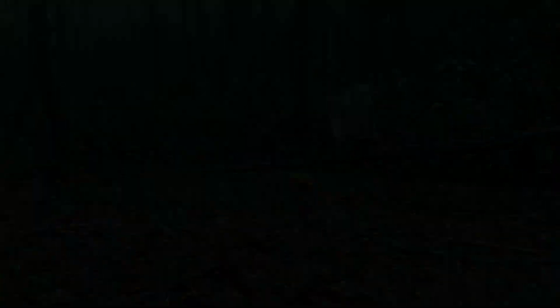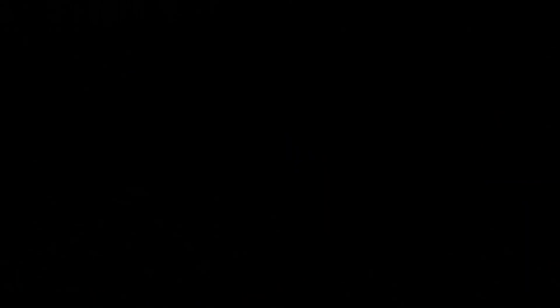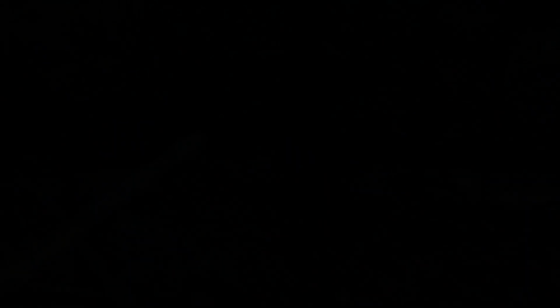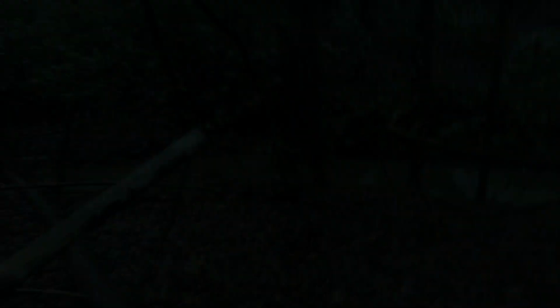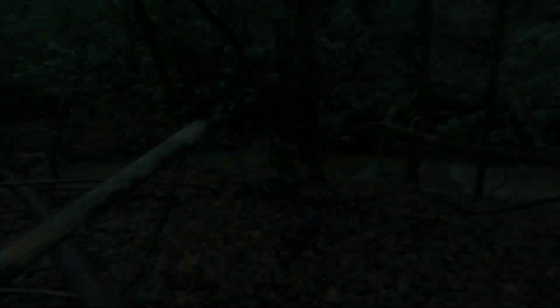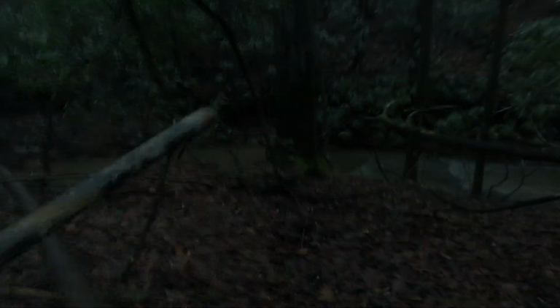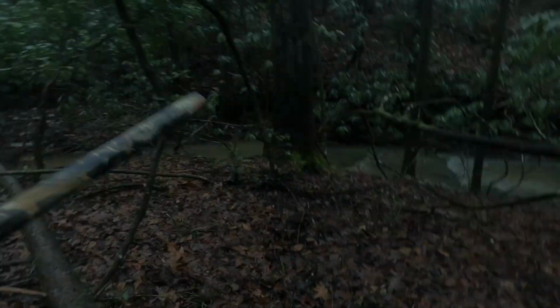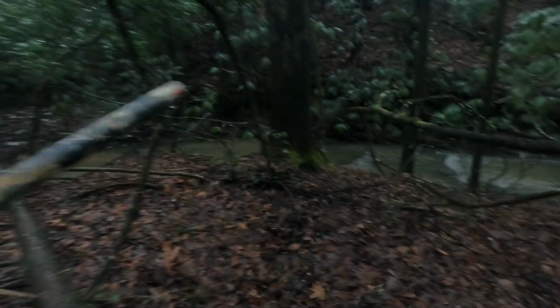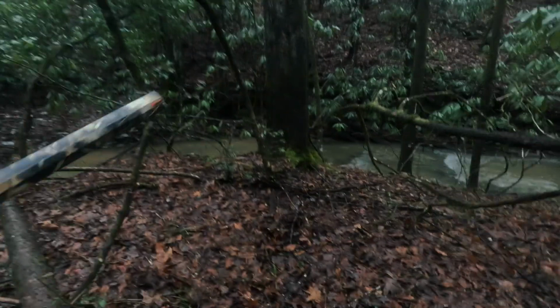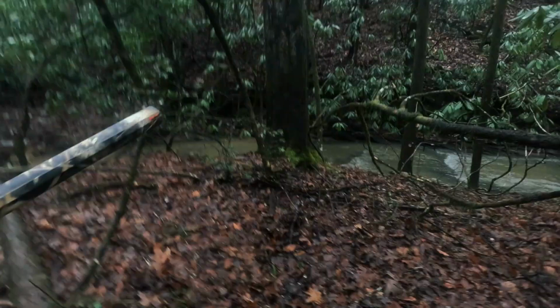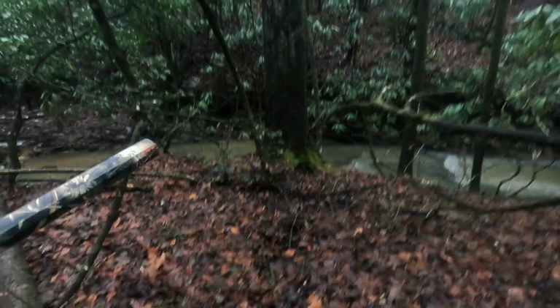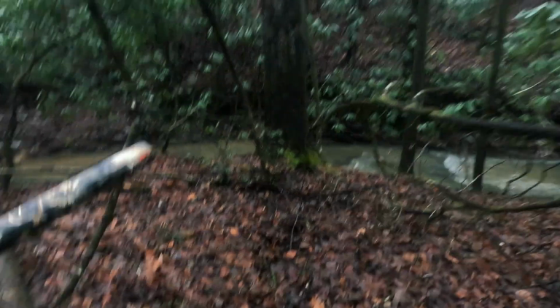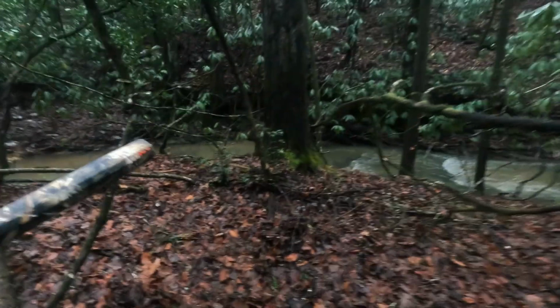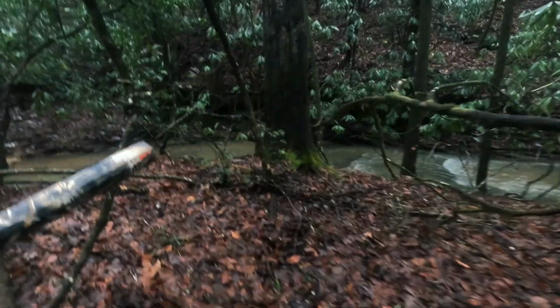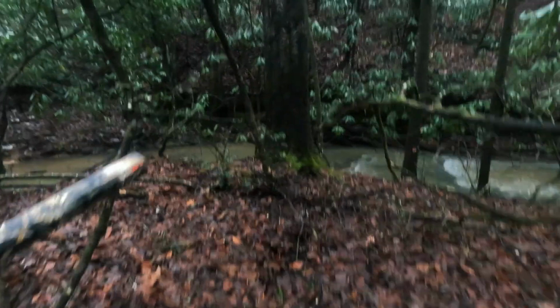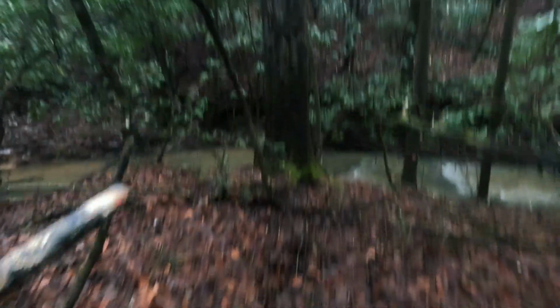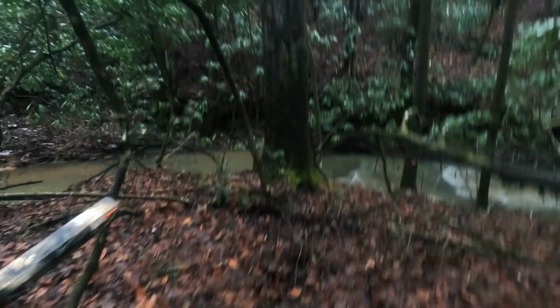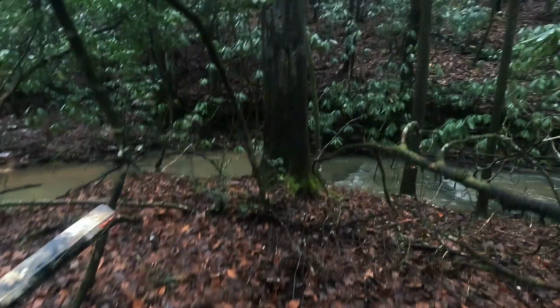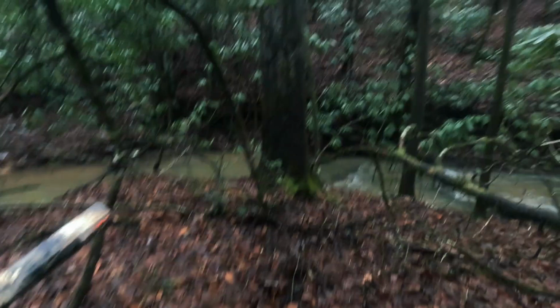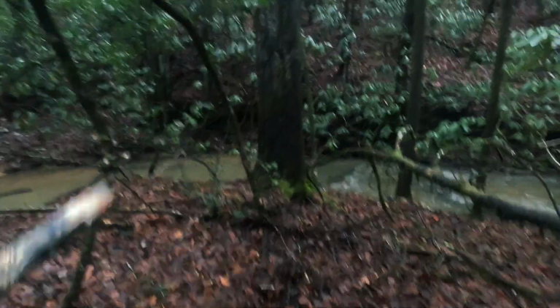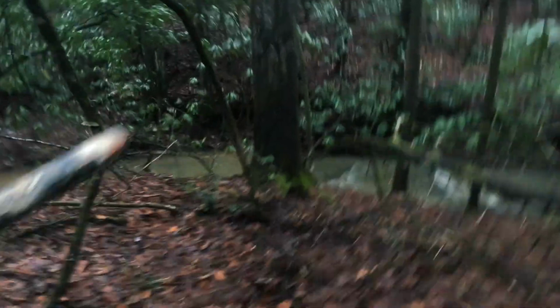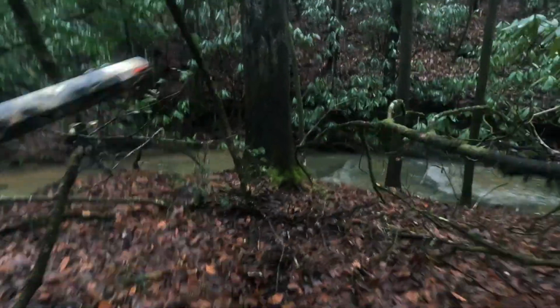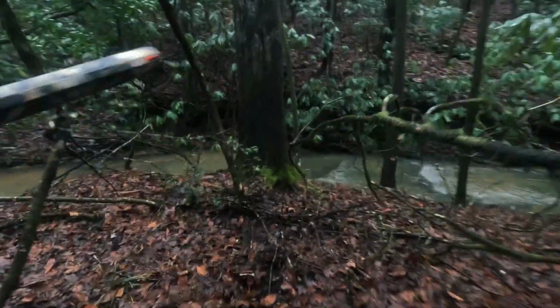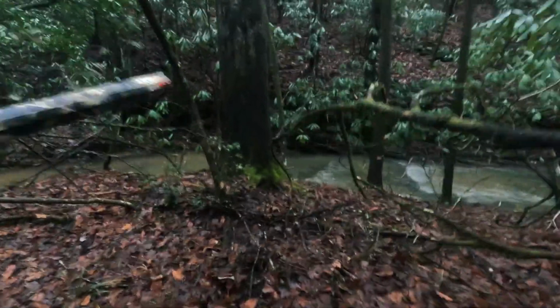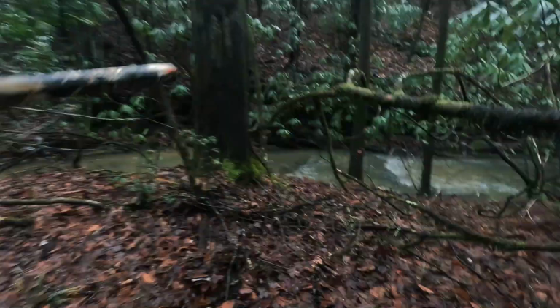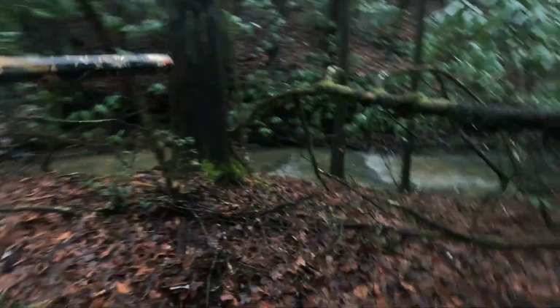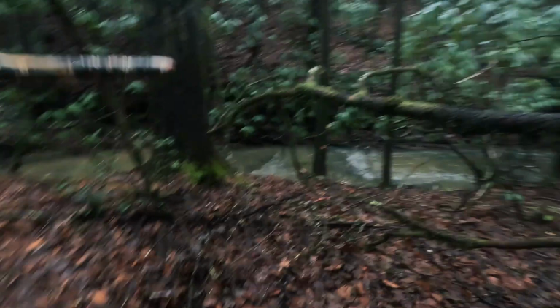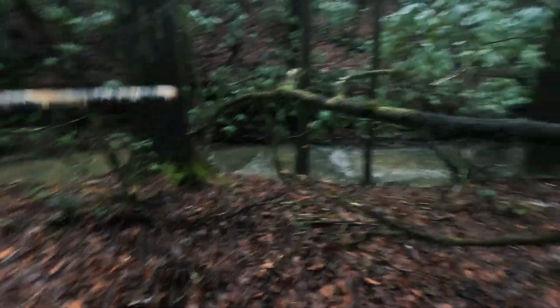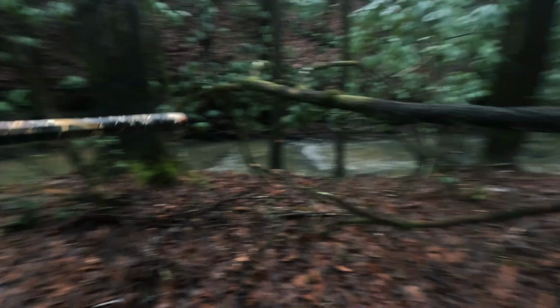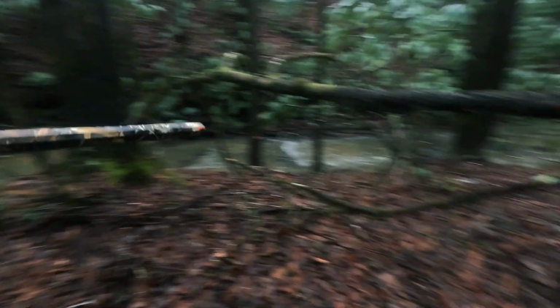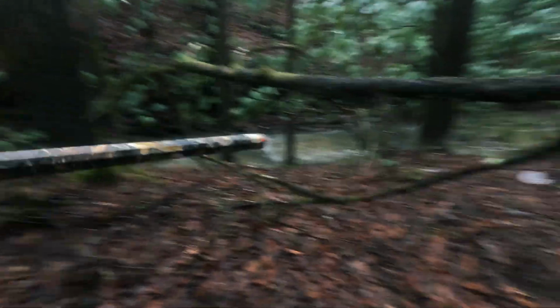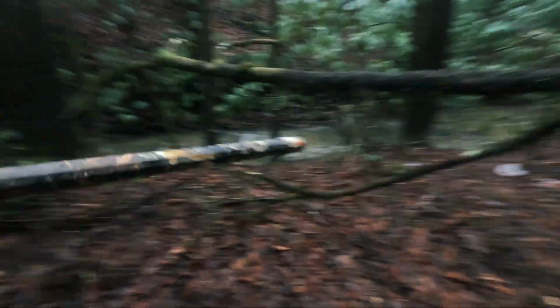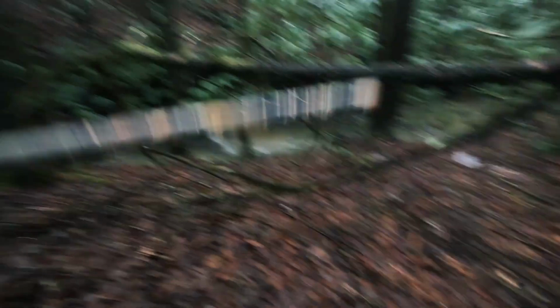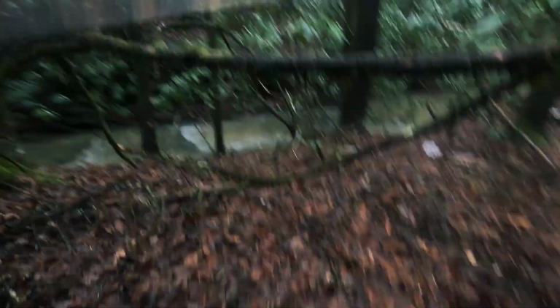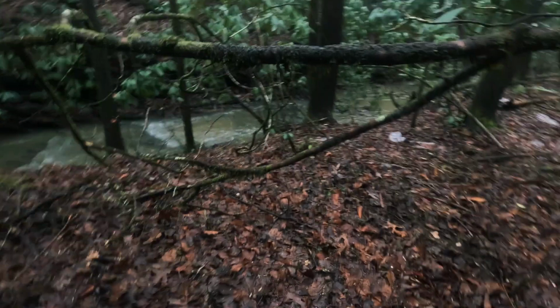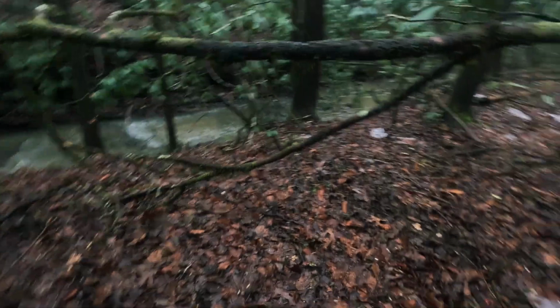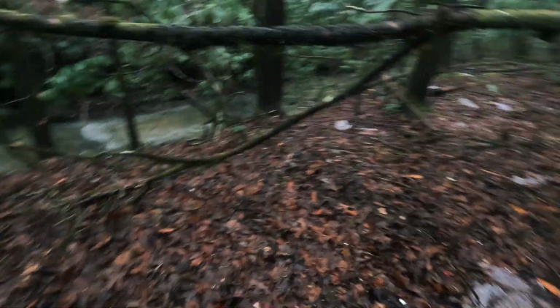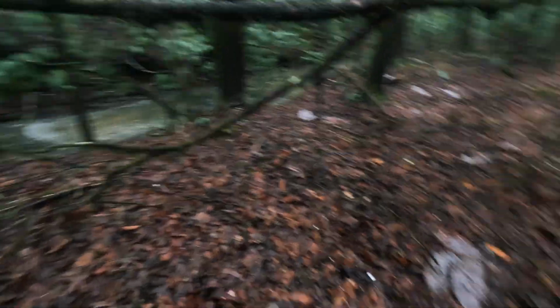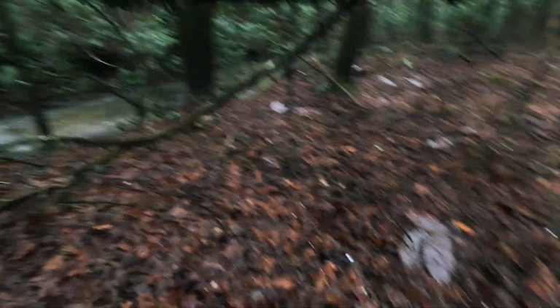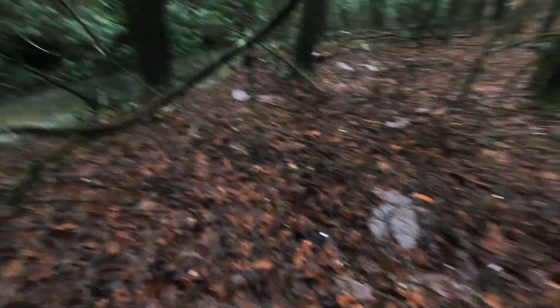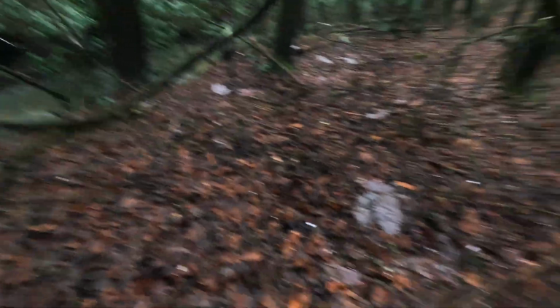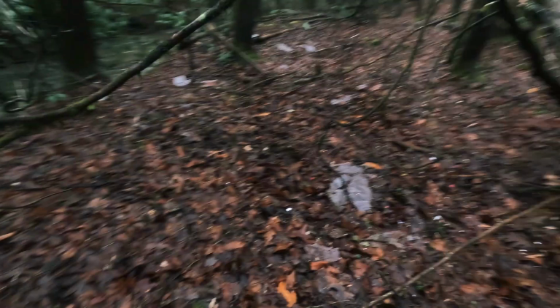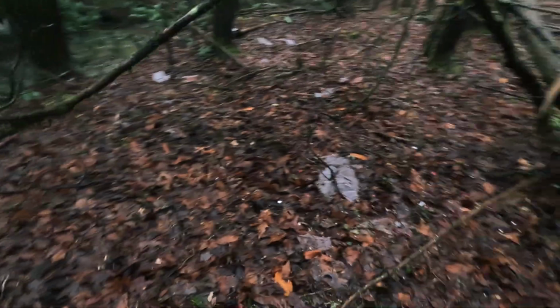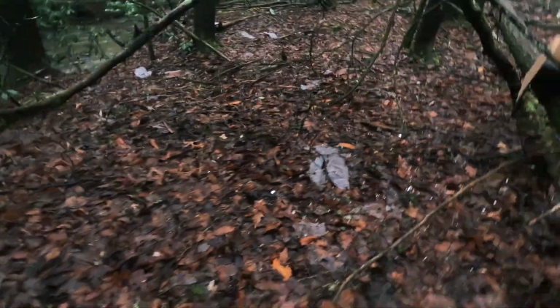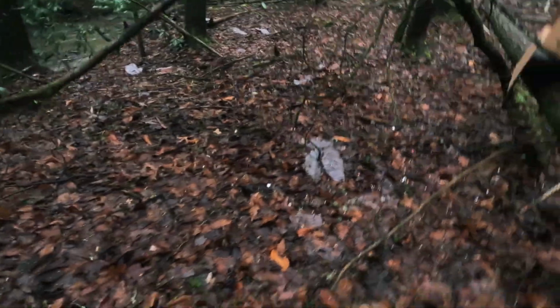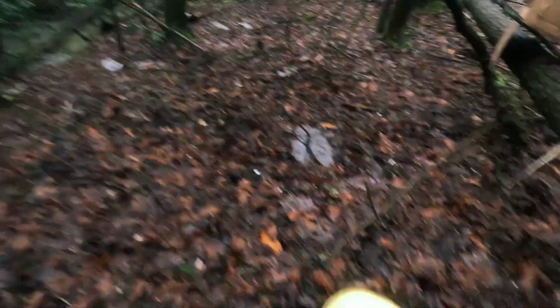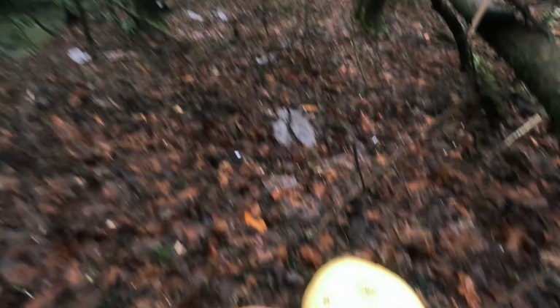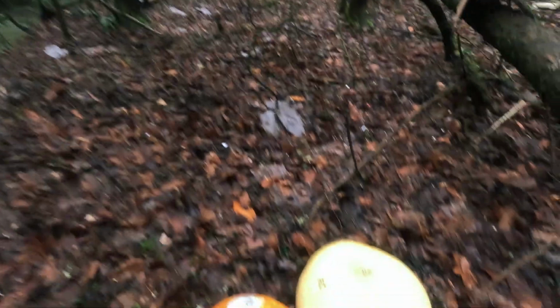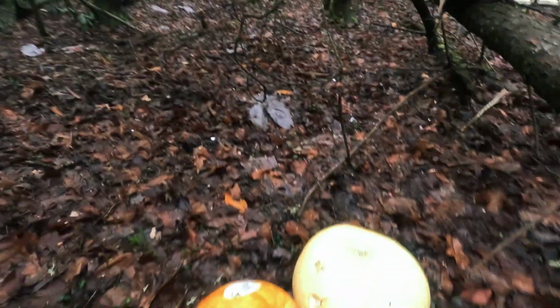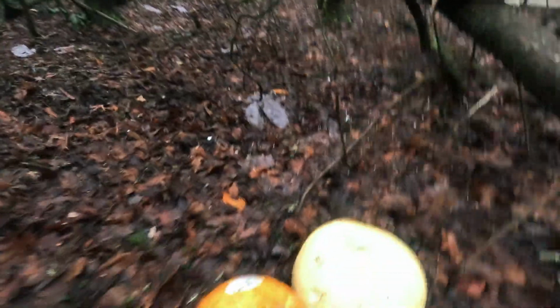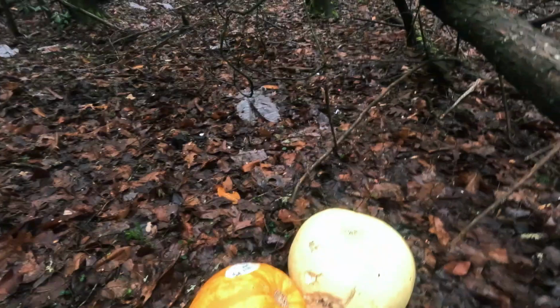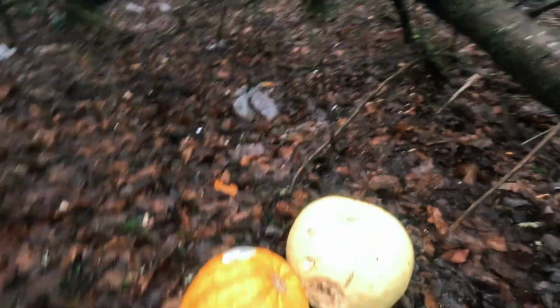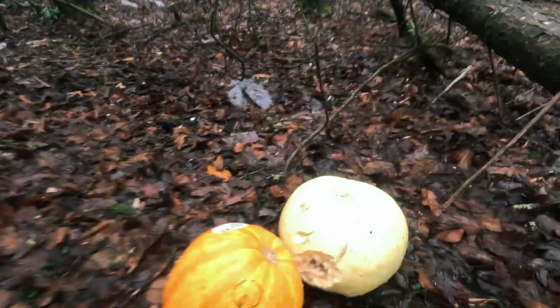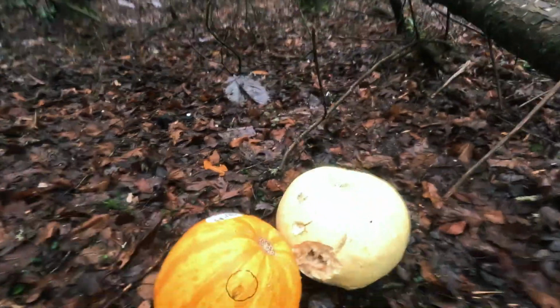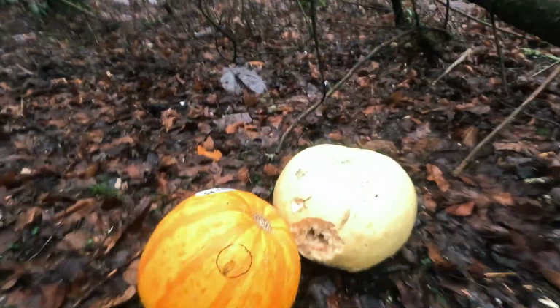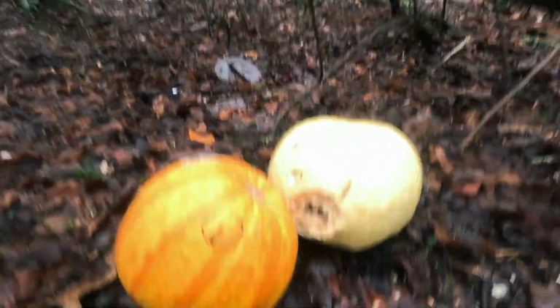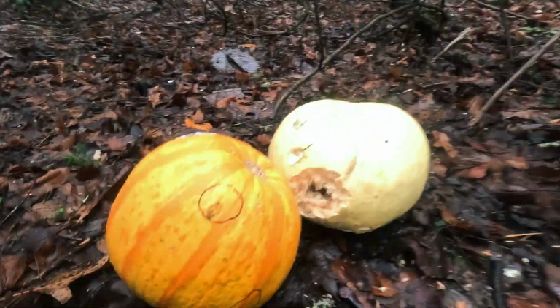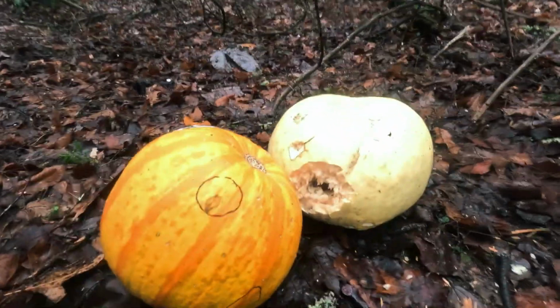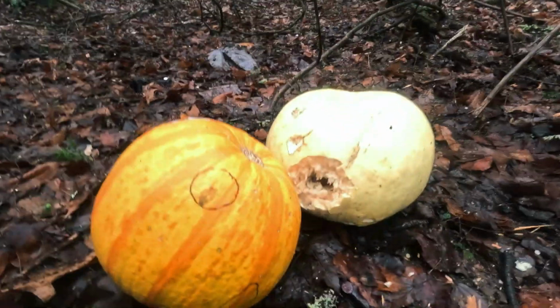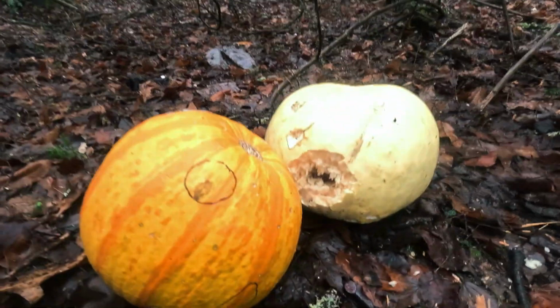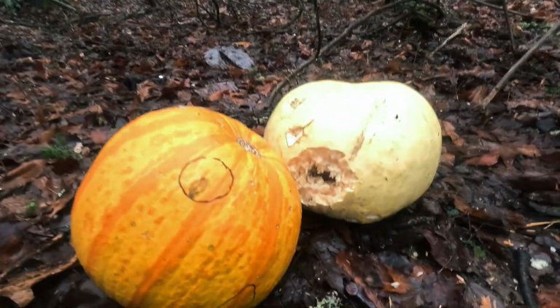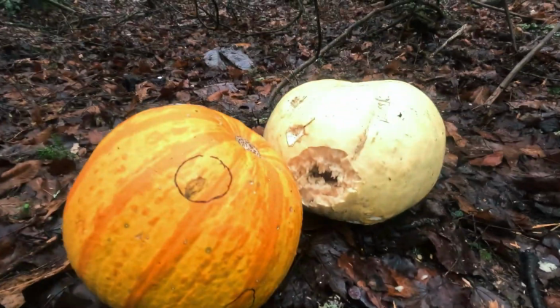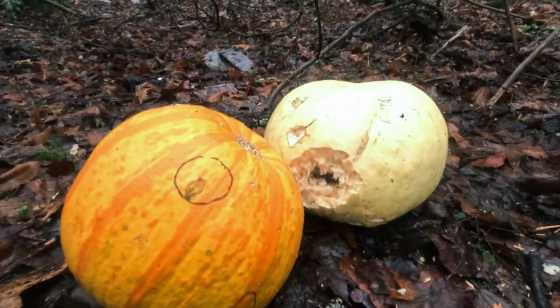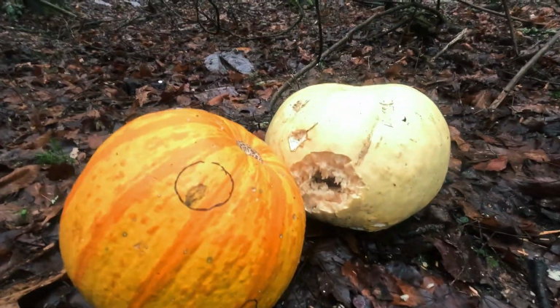Oh yeah, that pumpkin got more than scared. That pumpkin — we've got to go and get a look at that one.